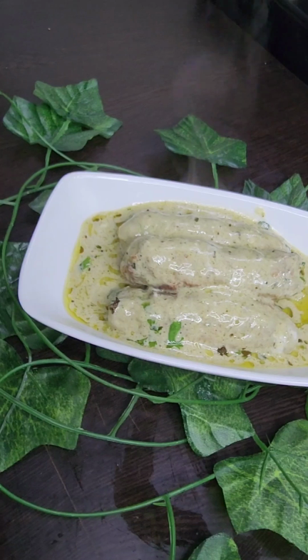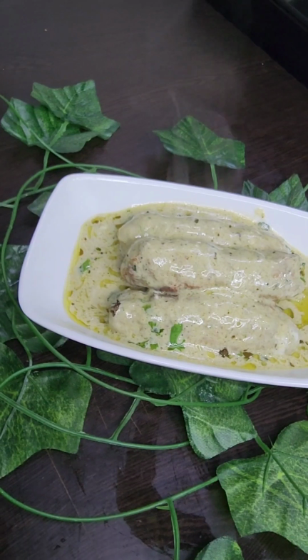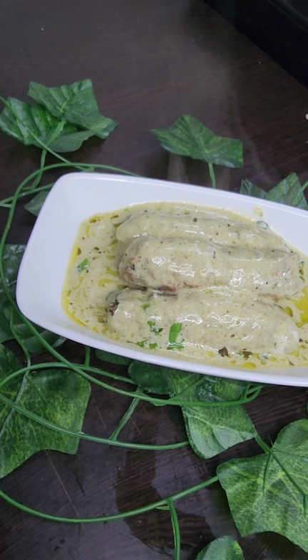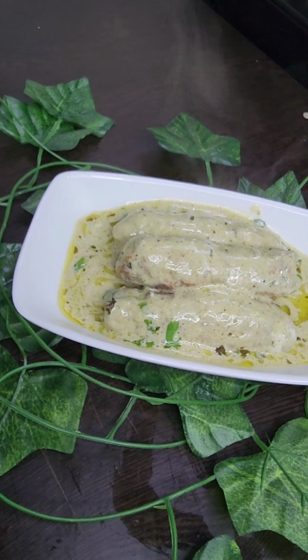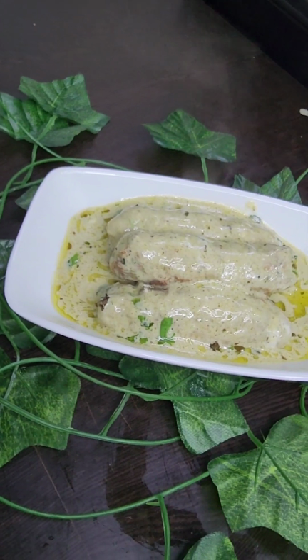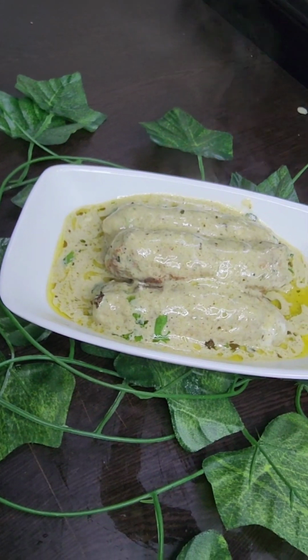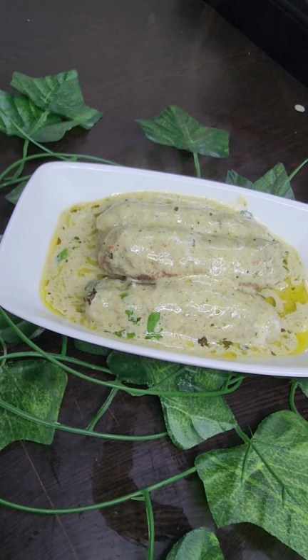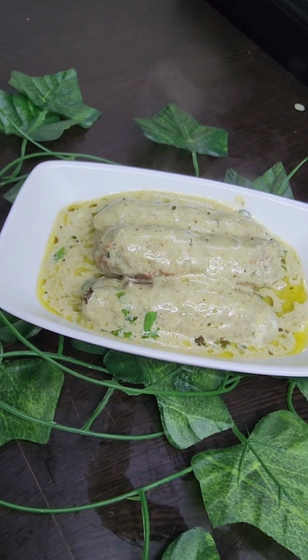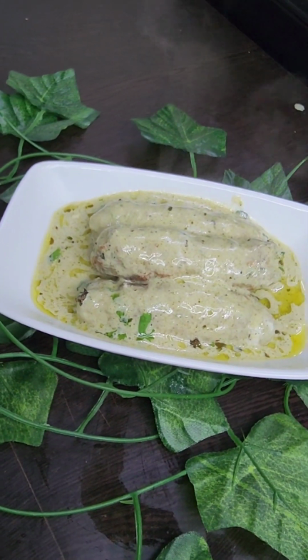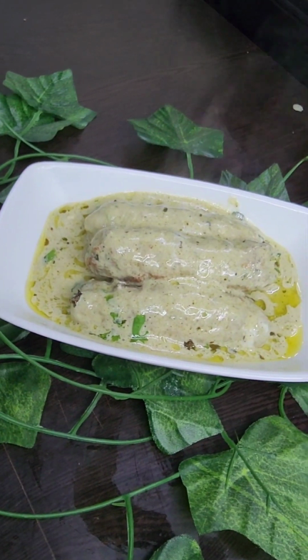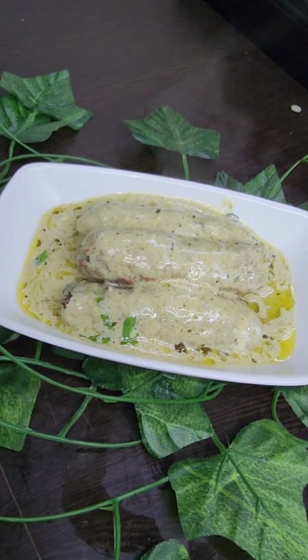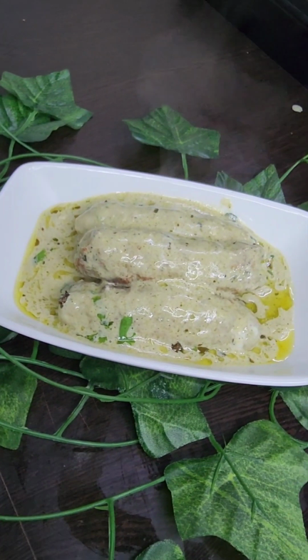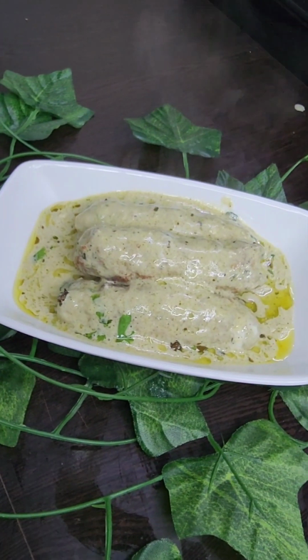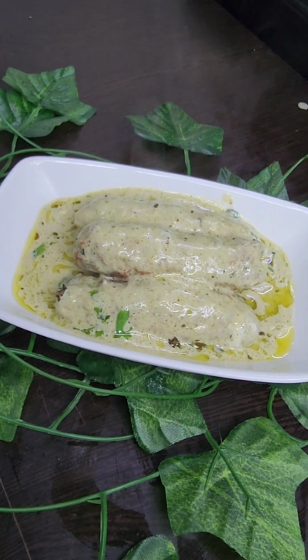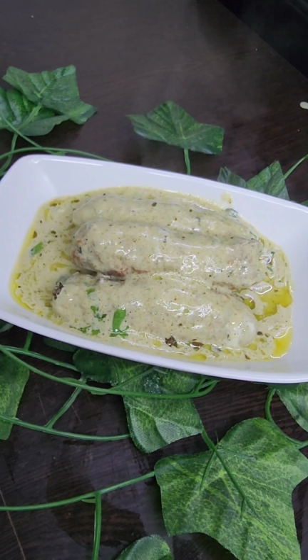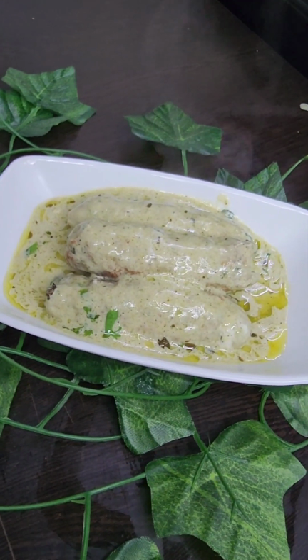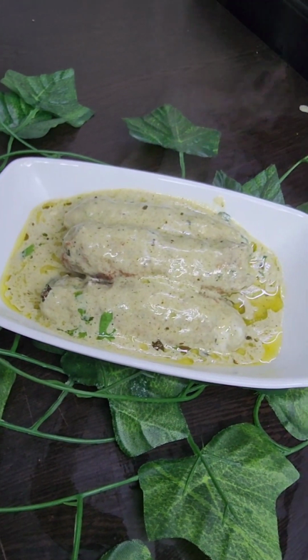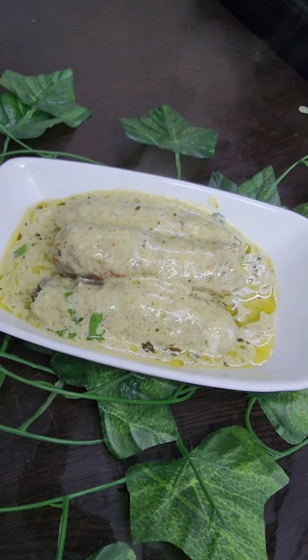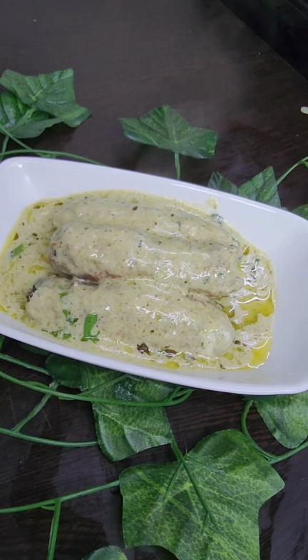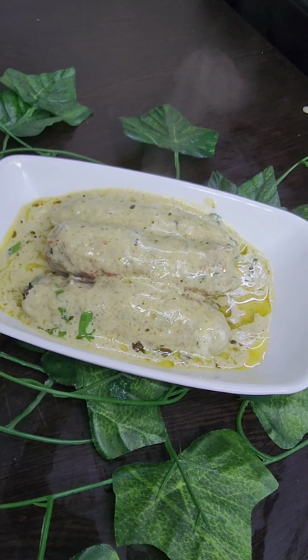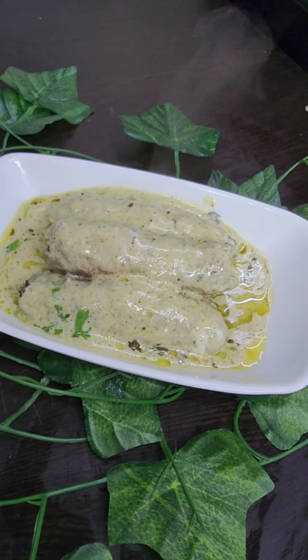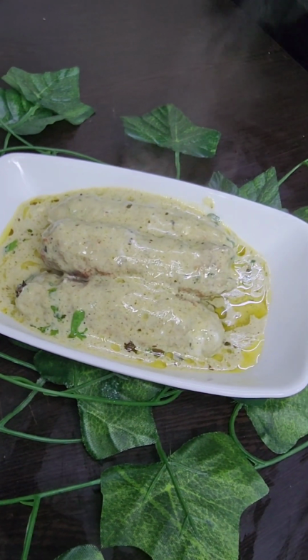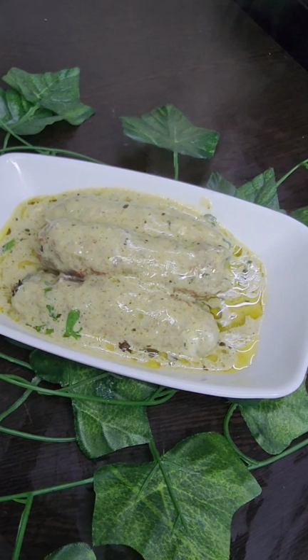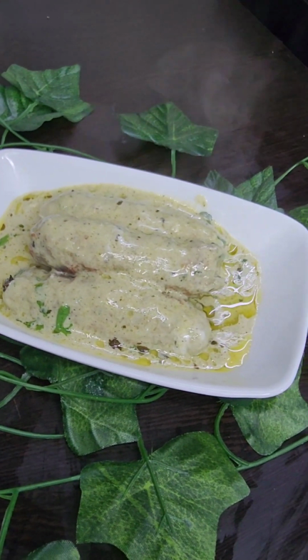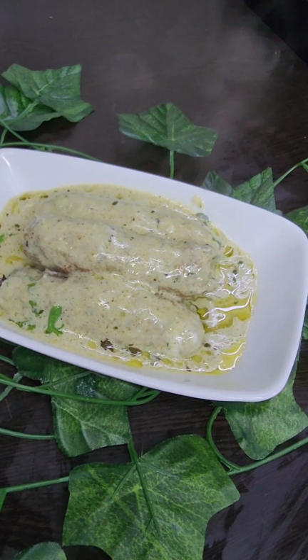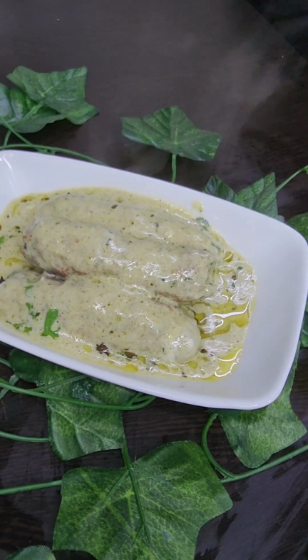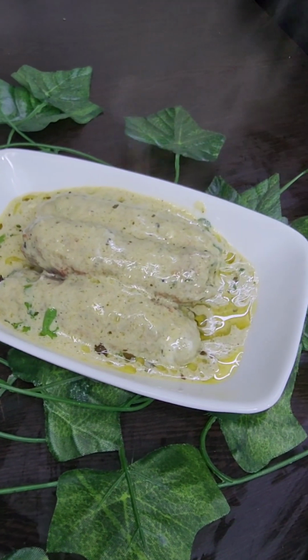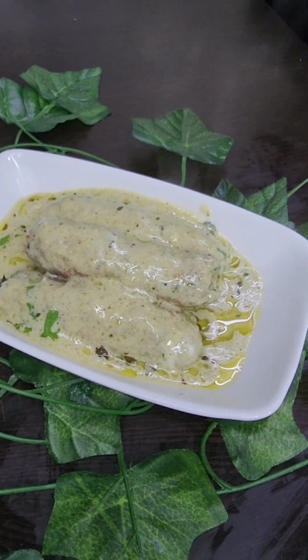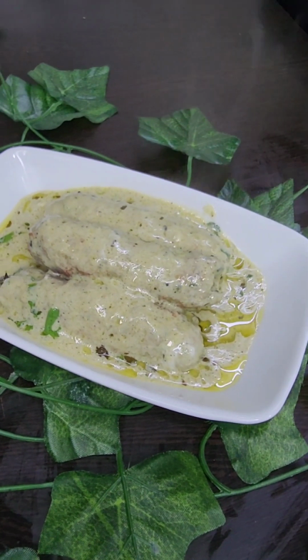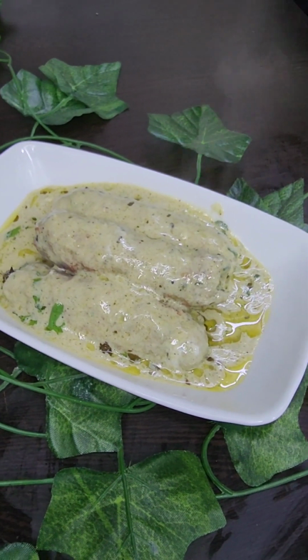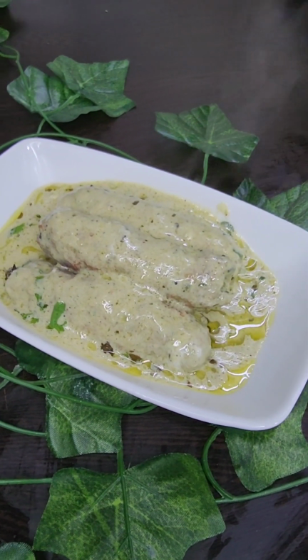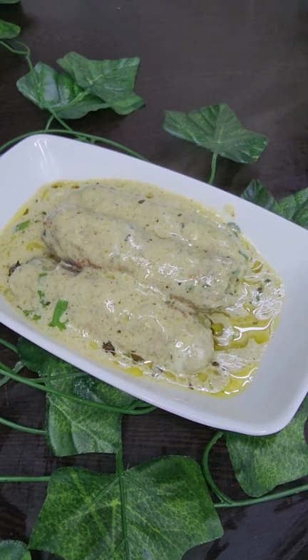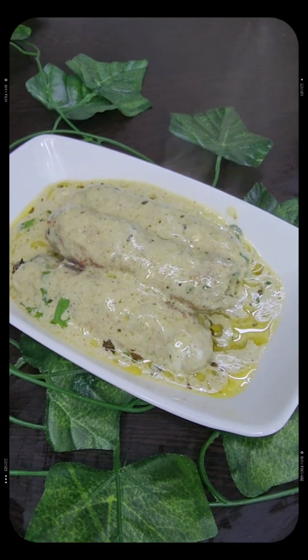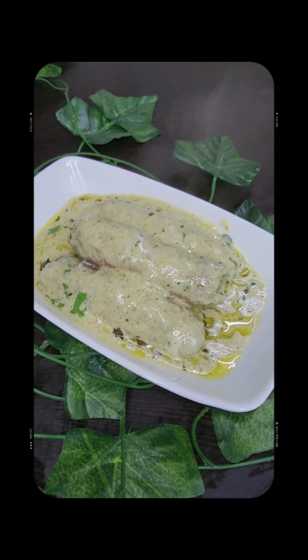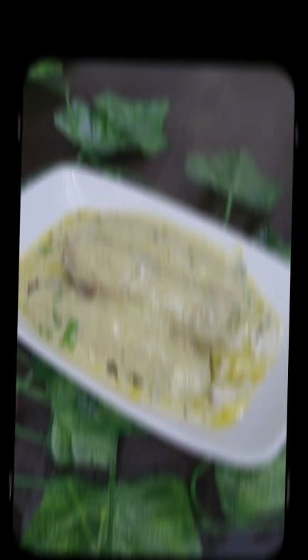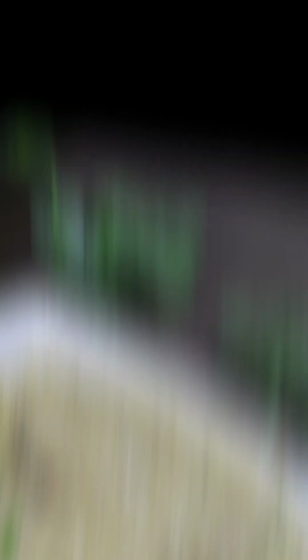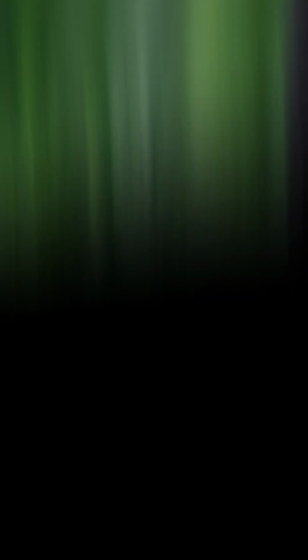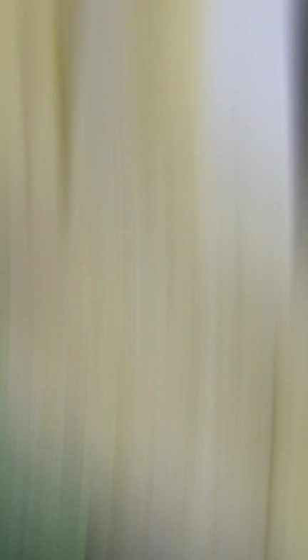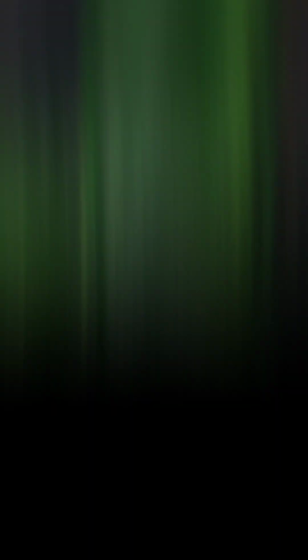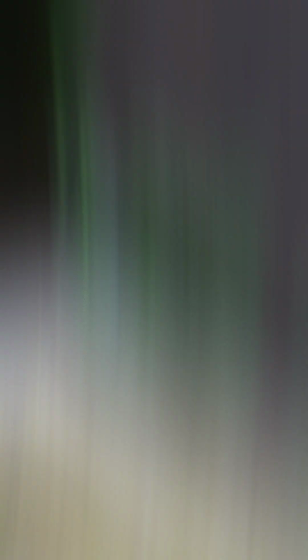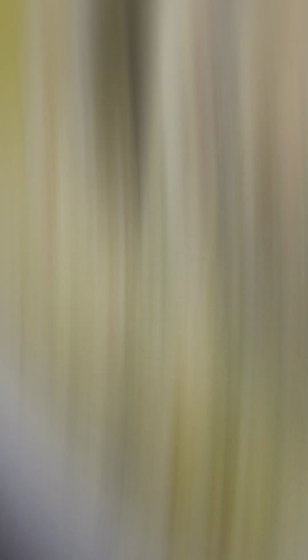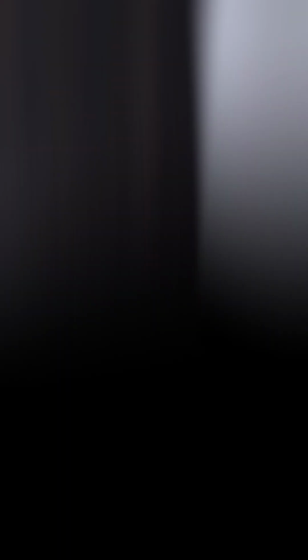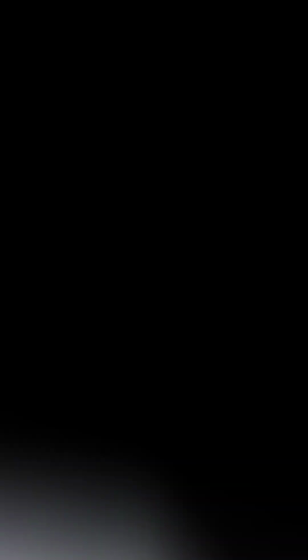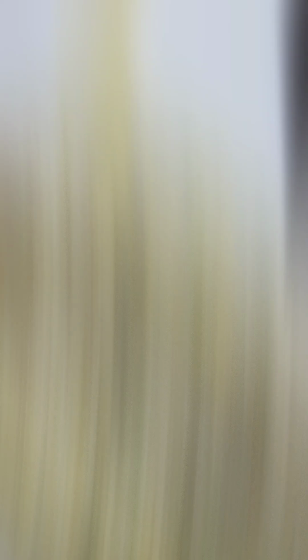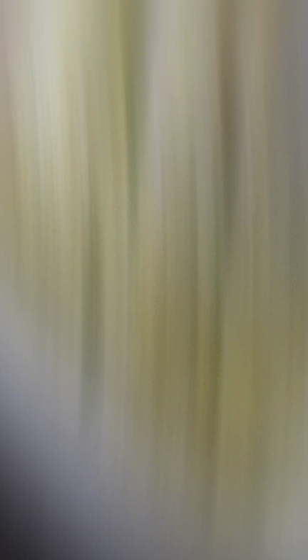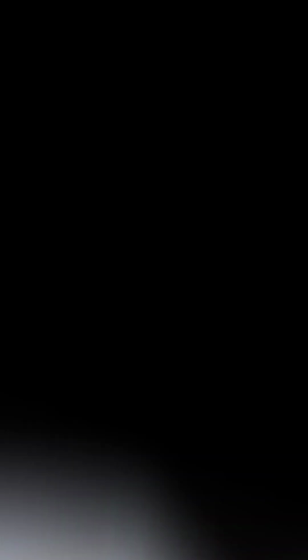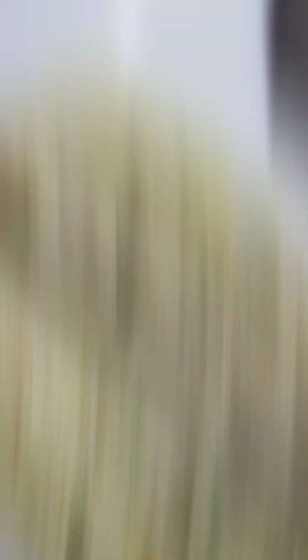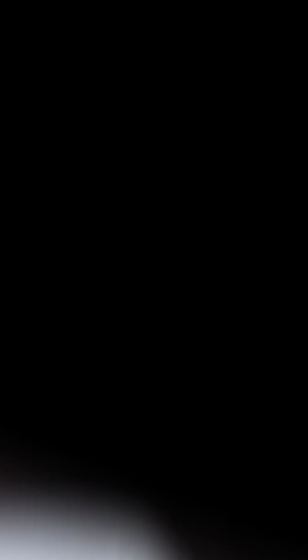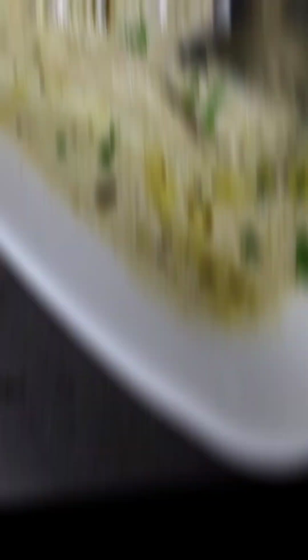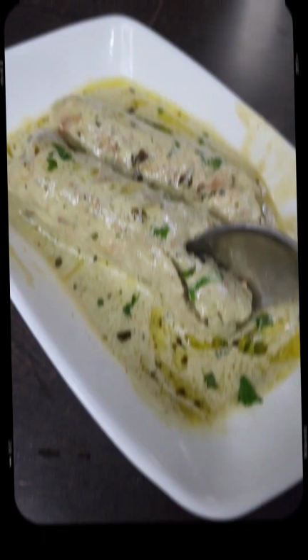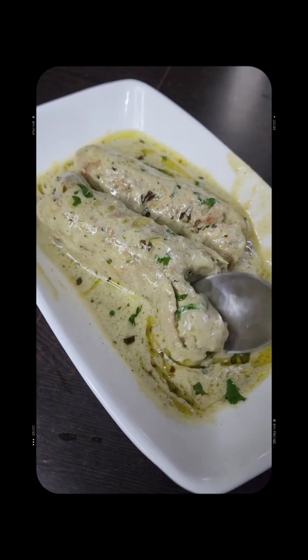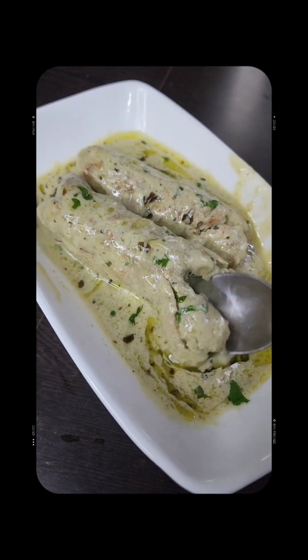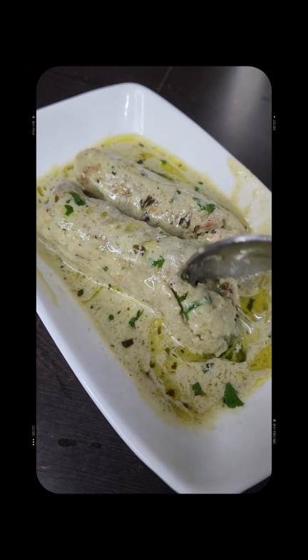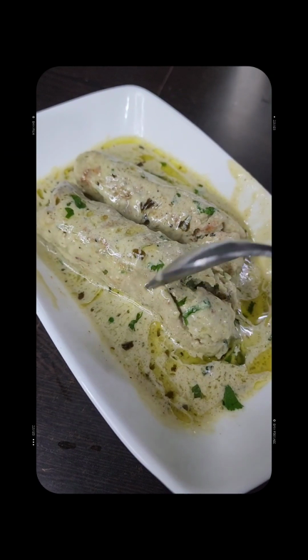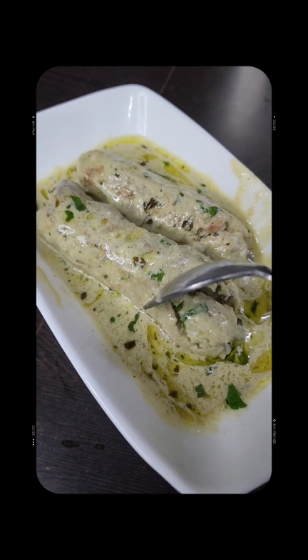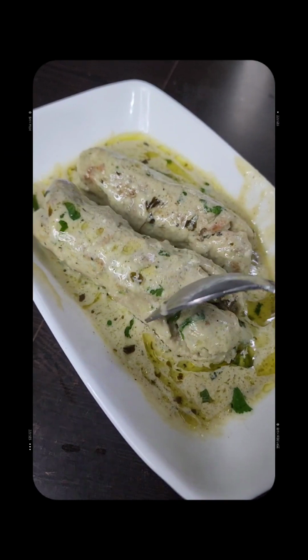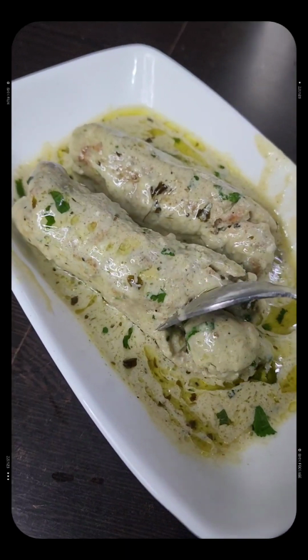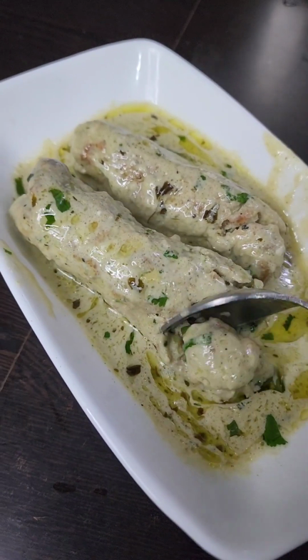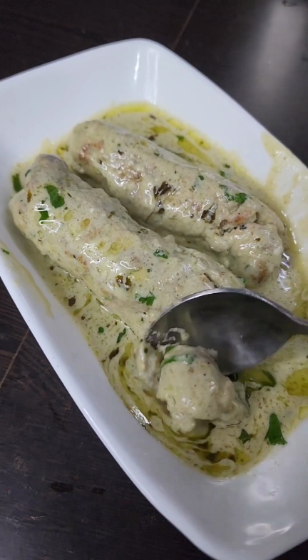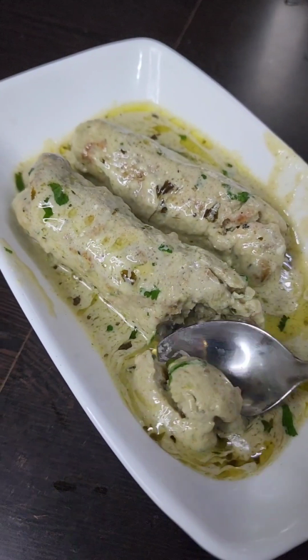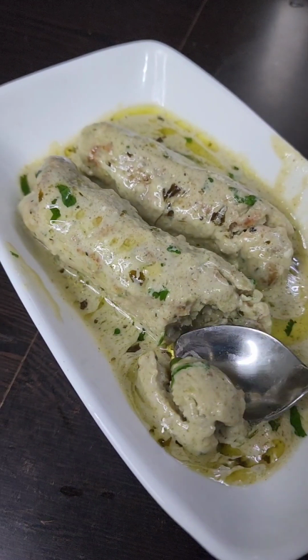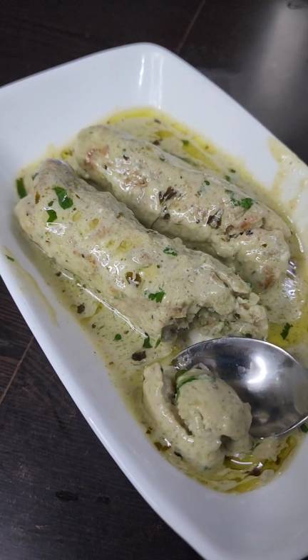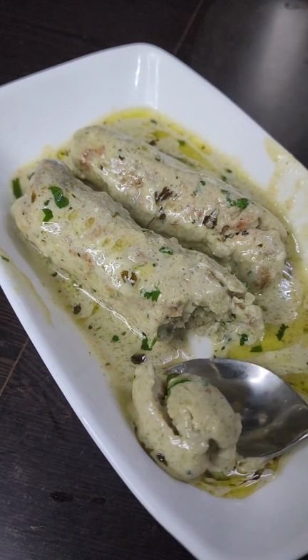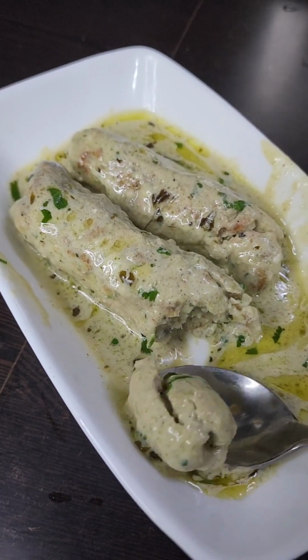Hello, how are you? Today we will make malai tikka gravy recipe which will be a little creamy, delicious, and rich in flavor.